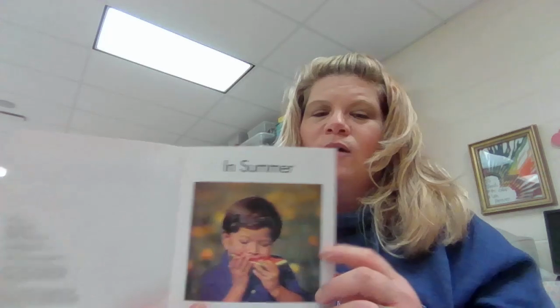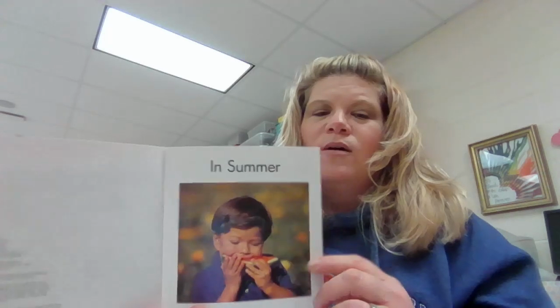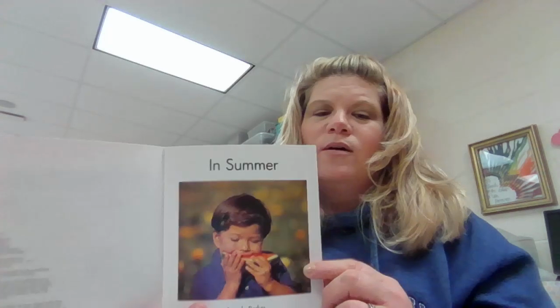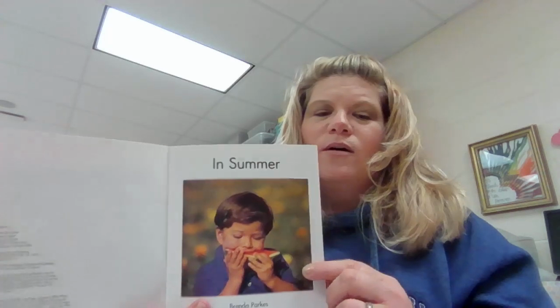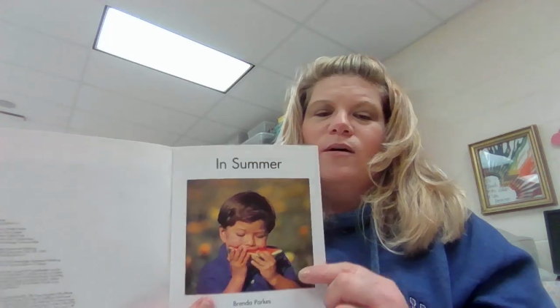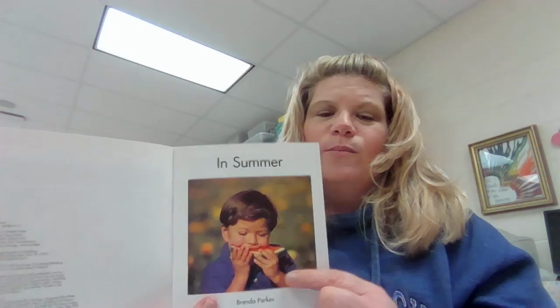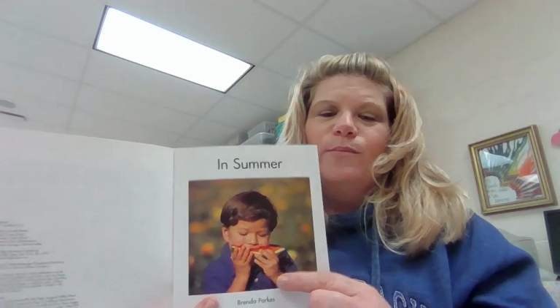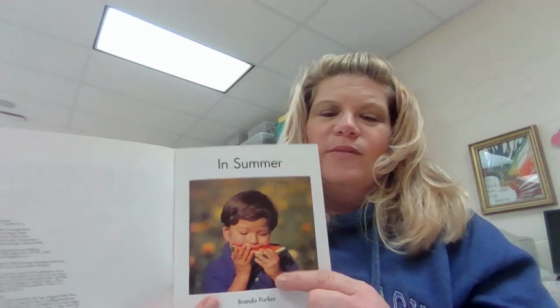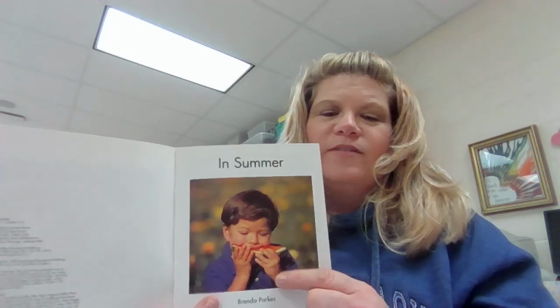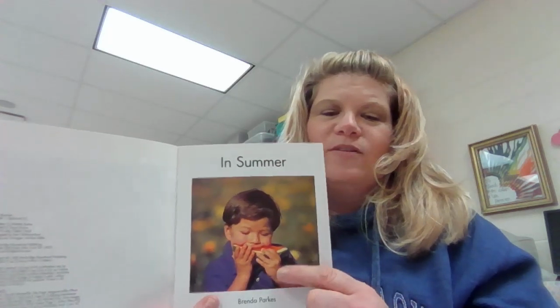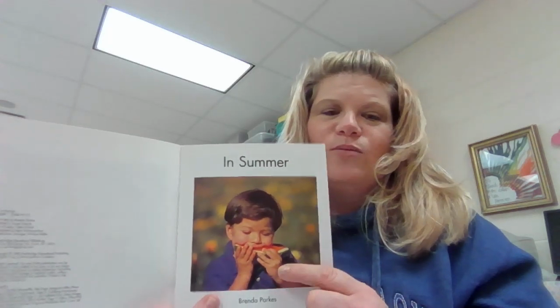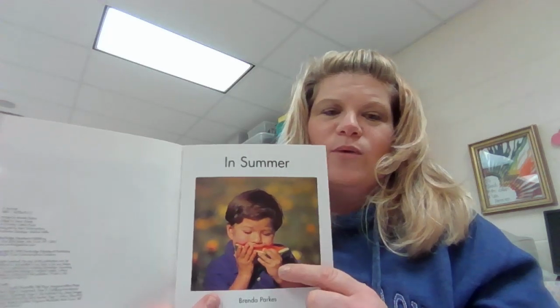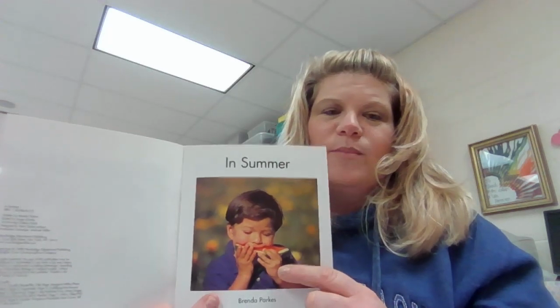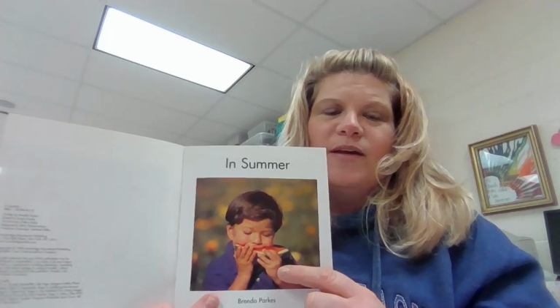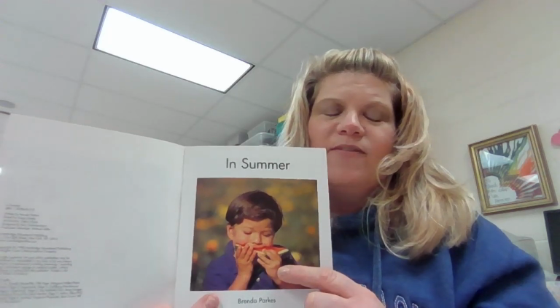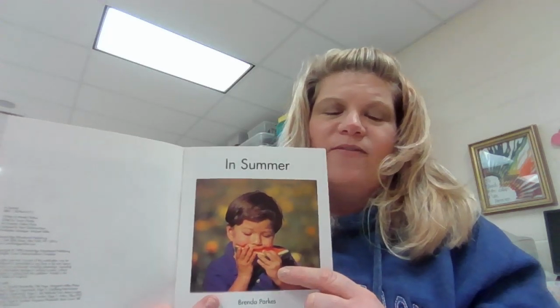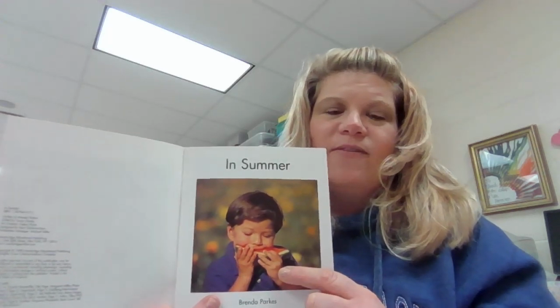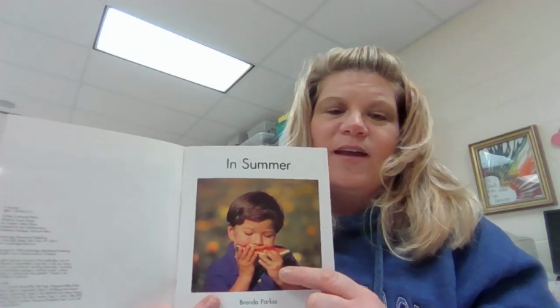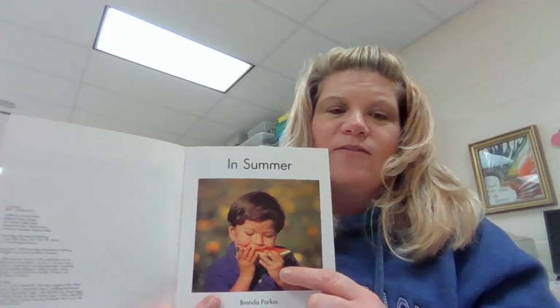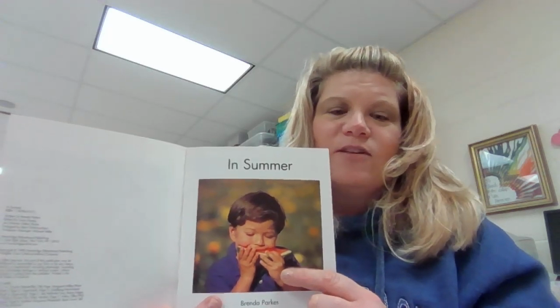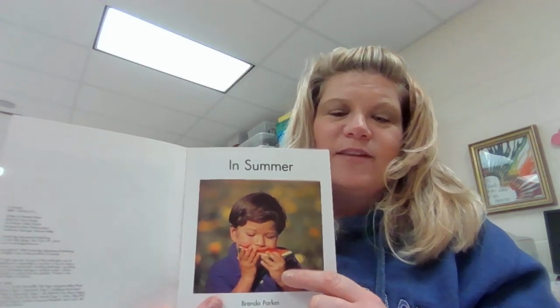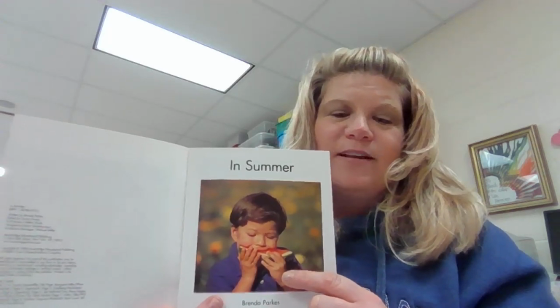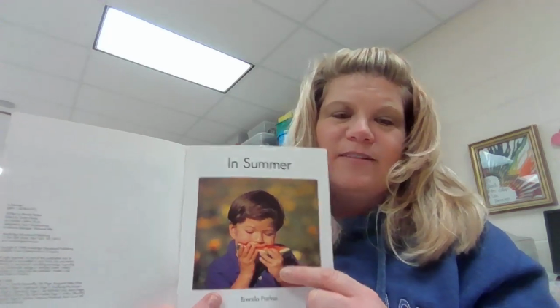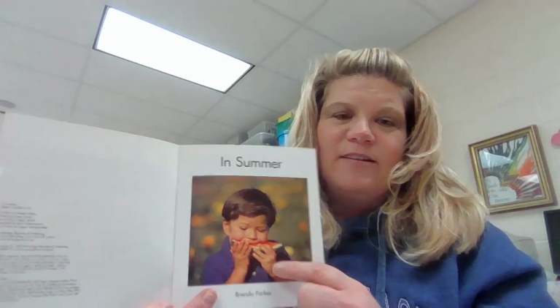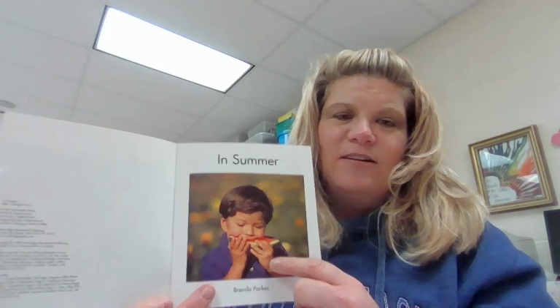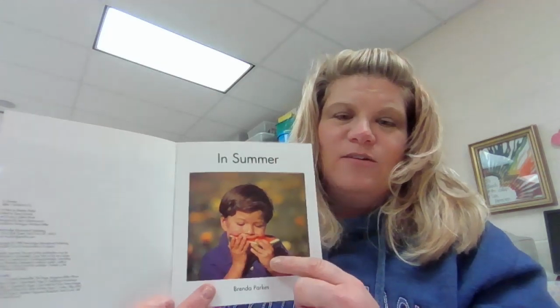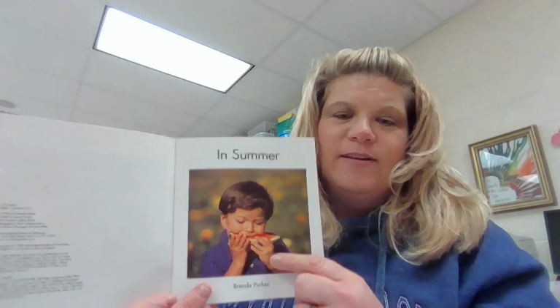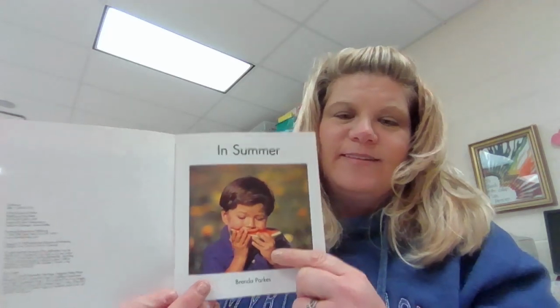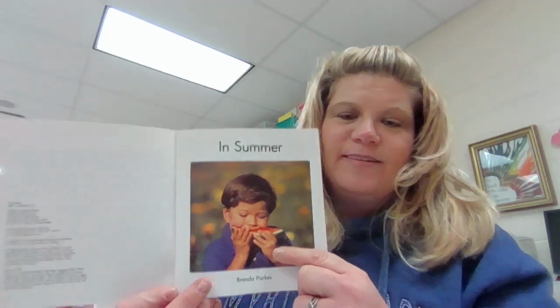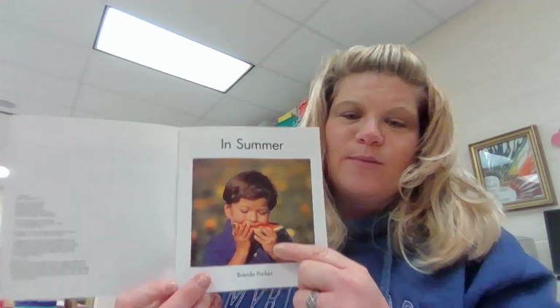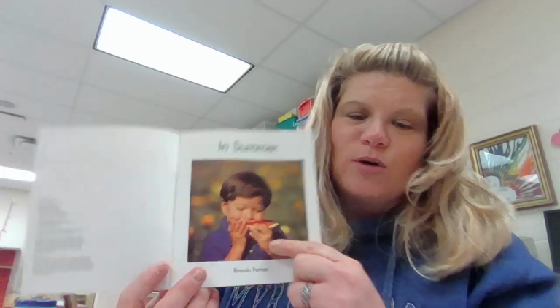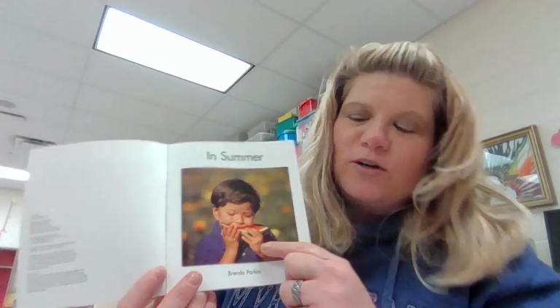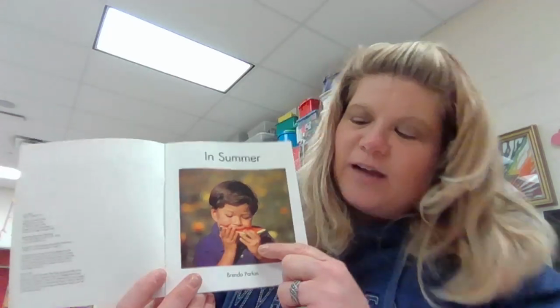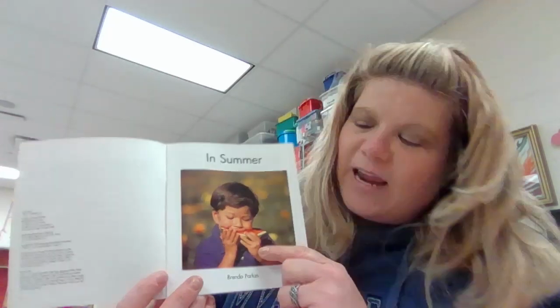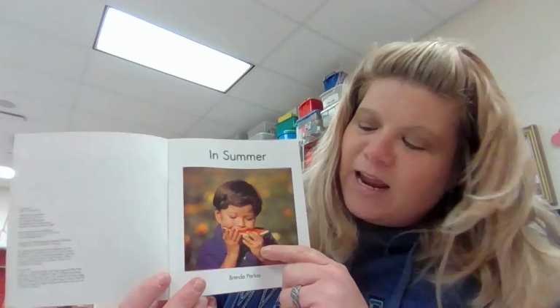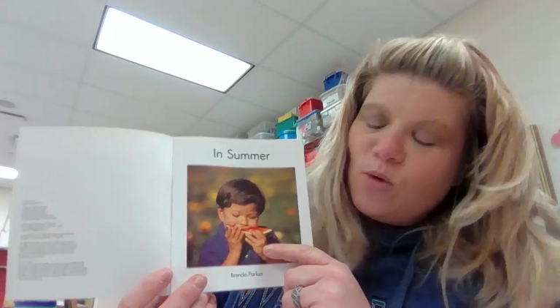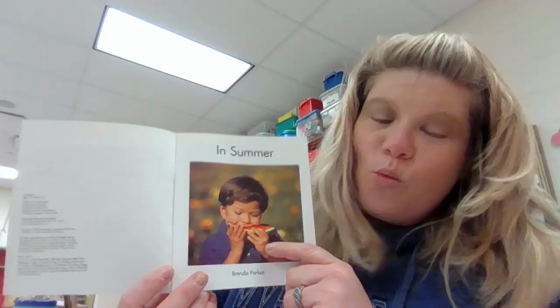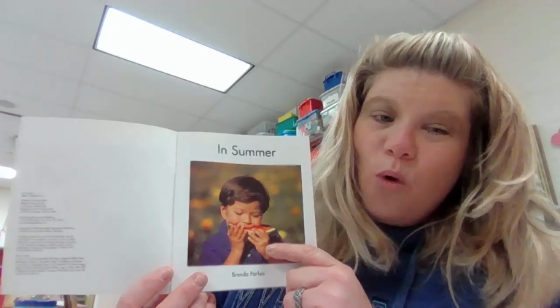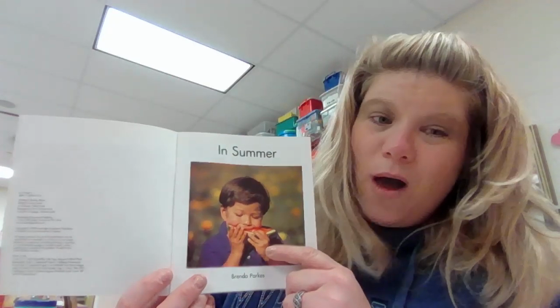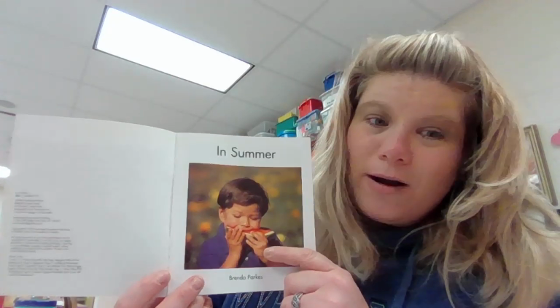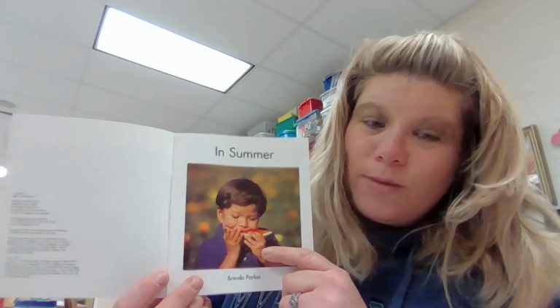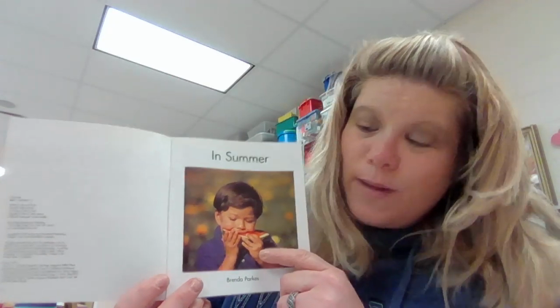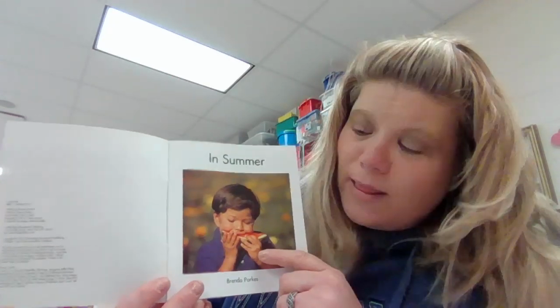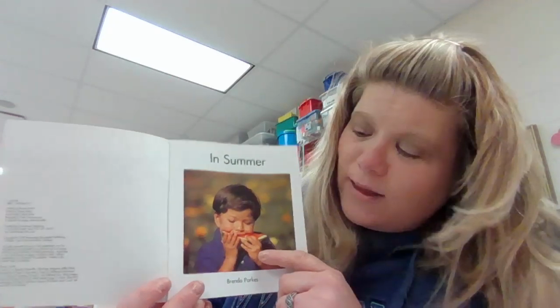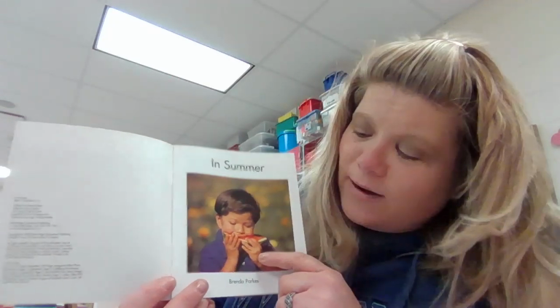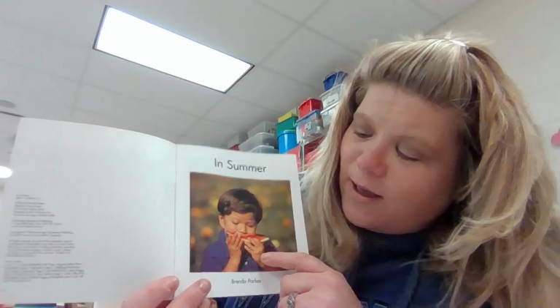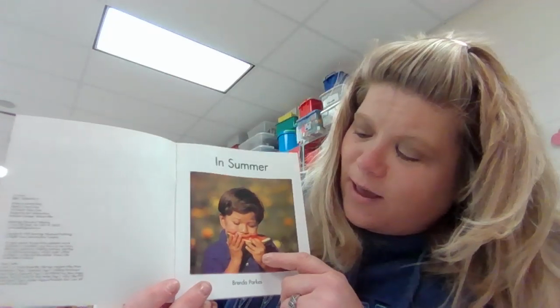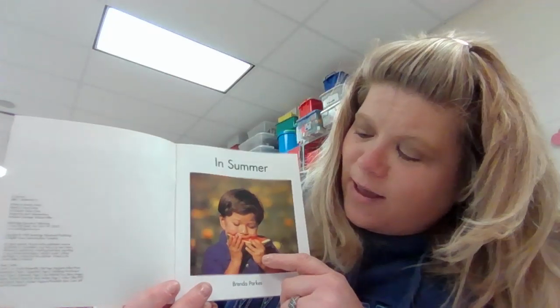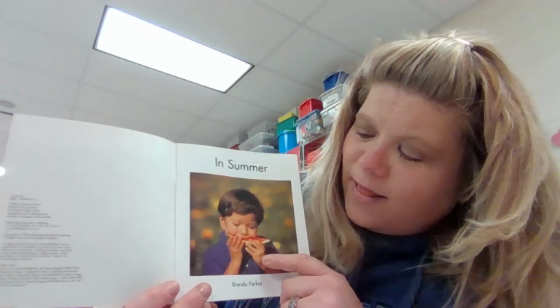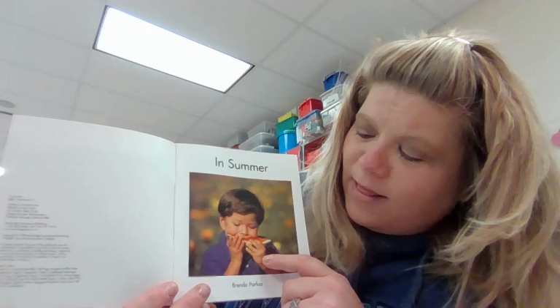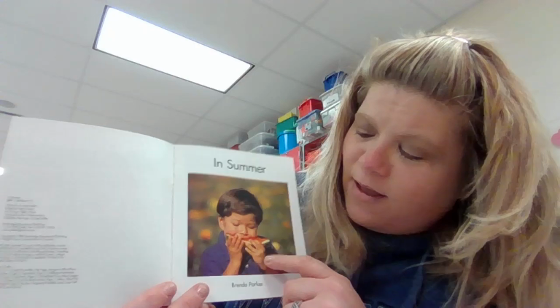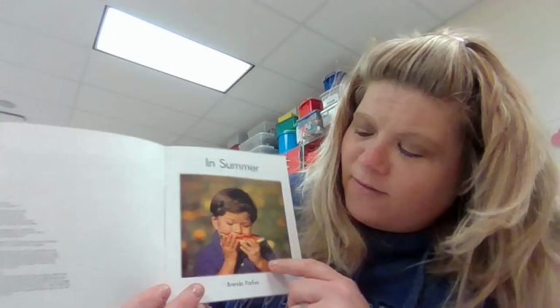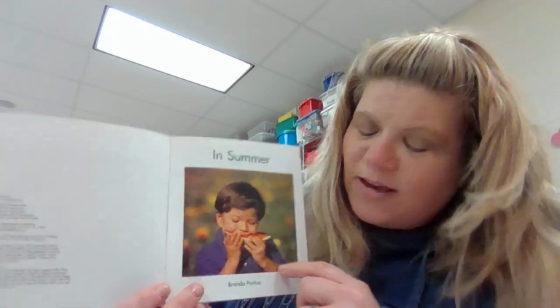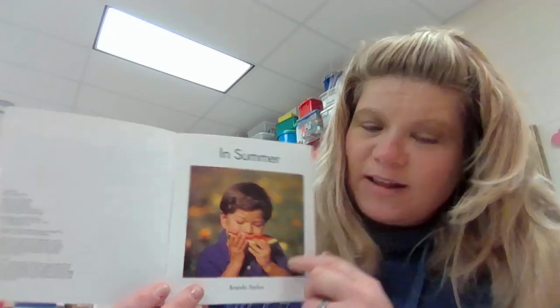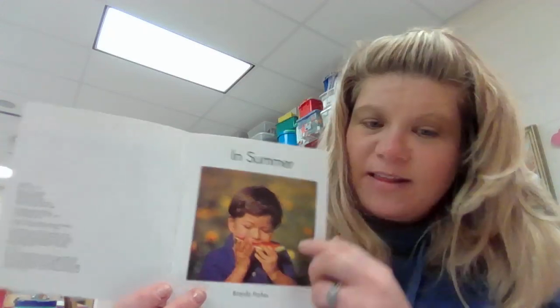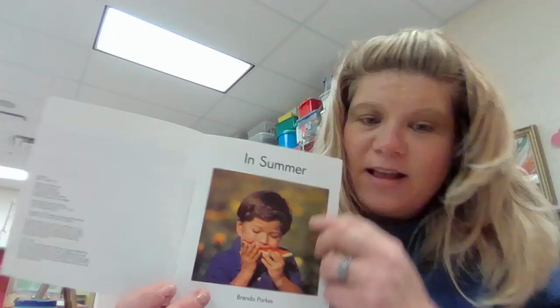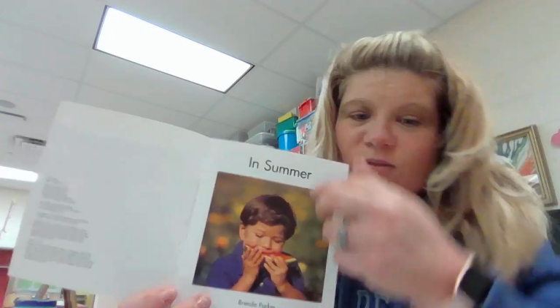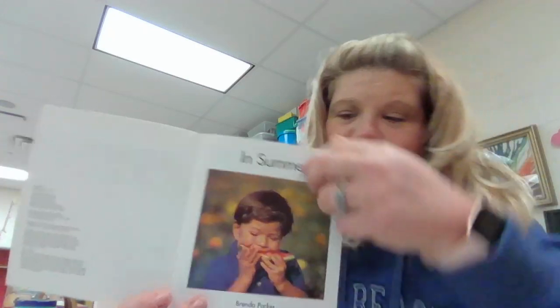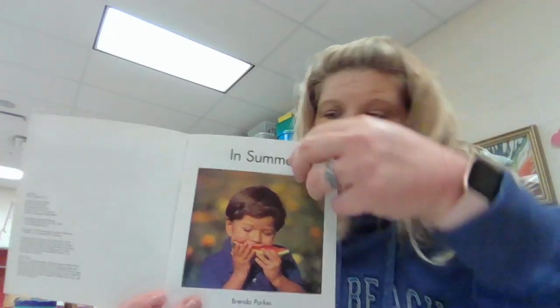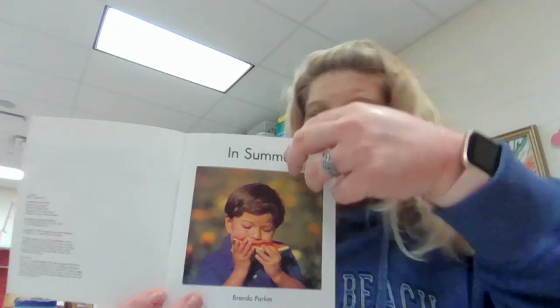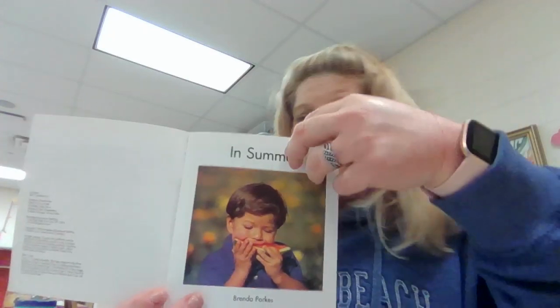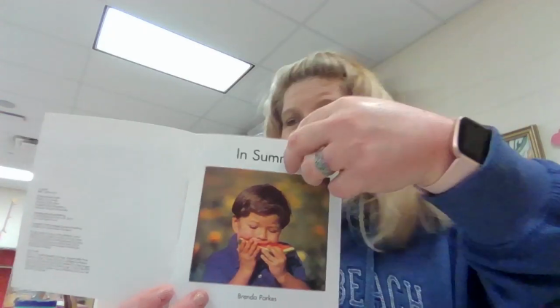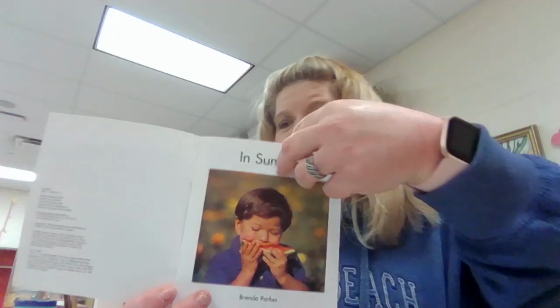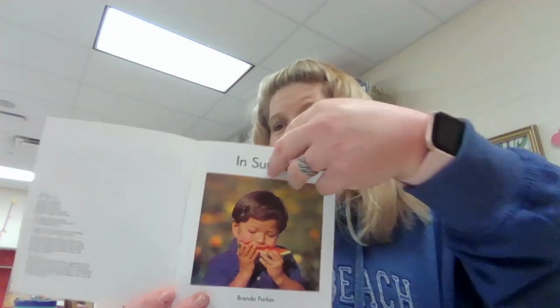Oh, this is one of my favorite things to do in the summer — eat watermelon. I love it, and that's what he's doing.